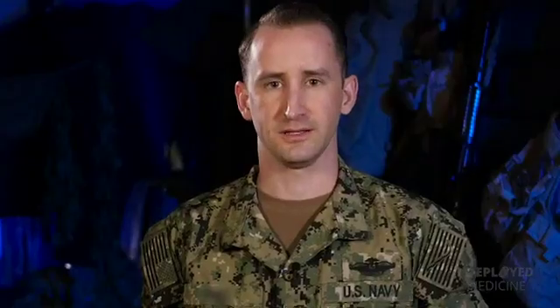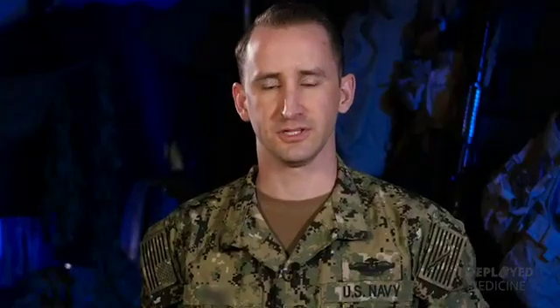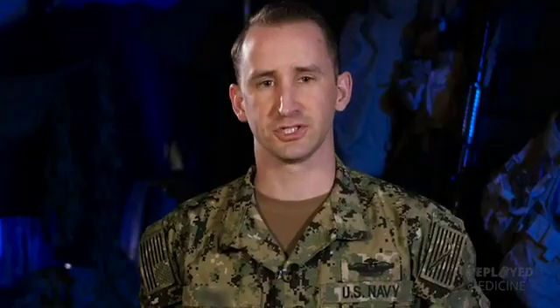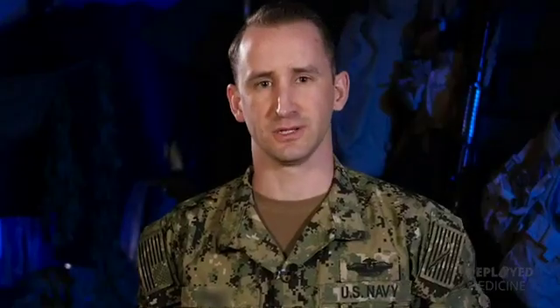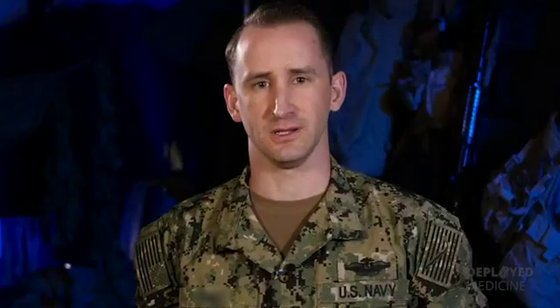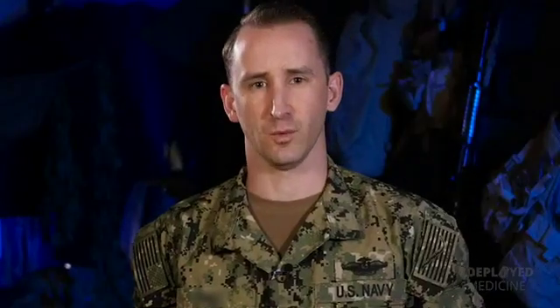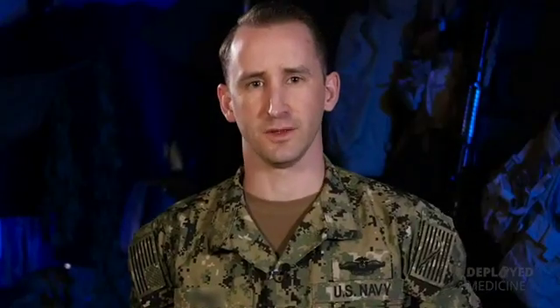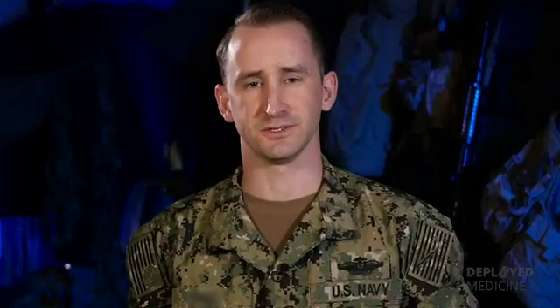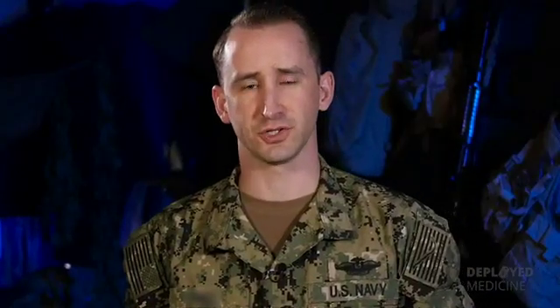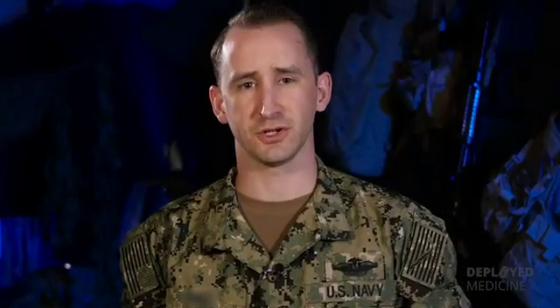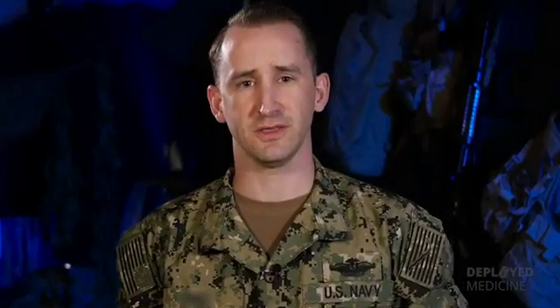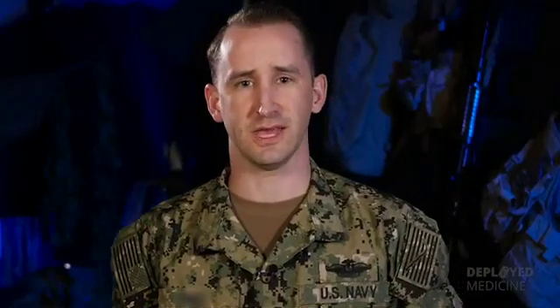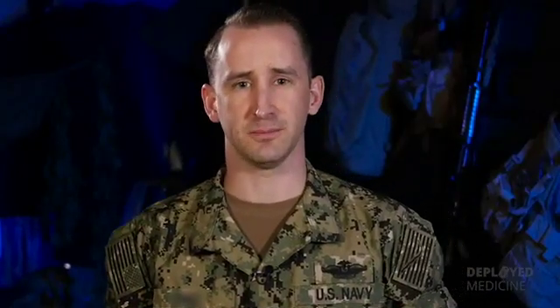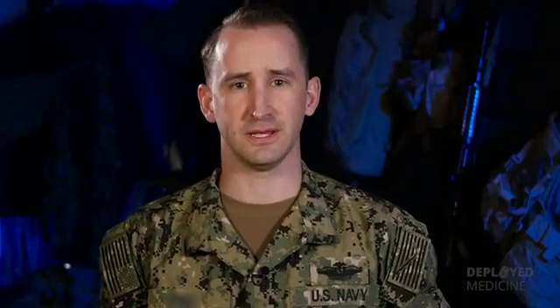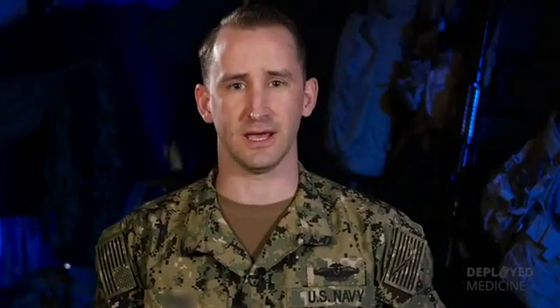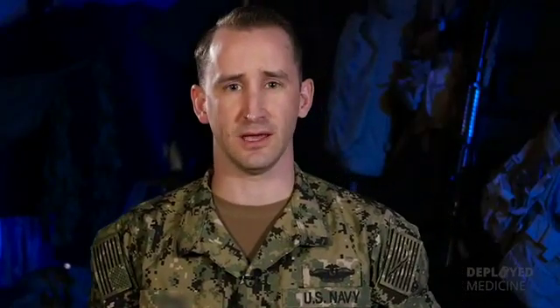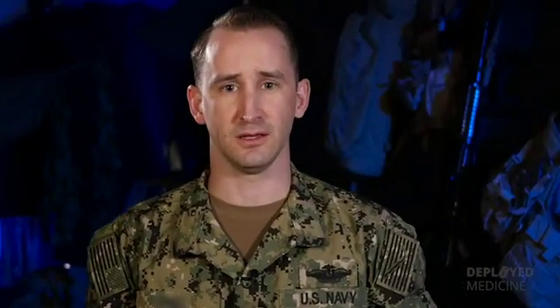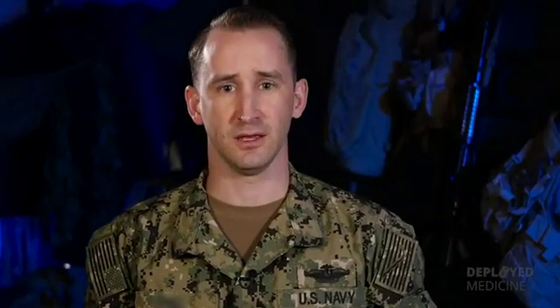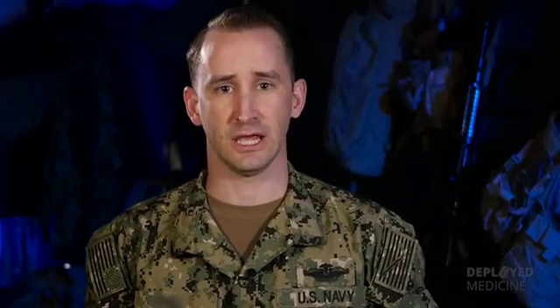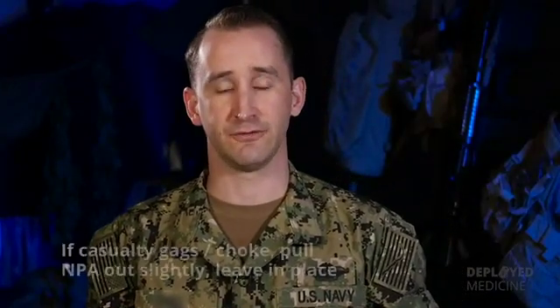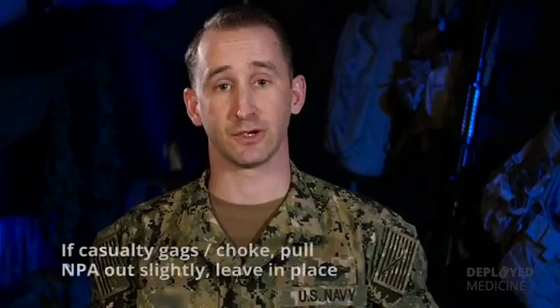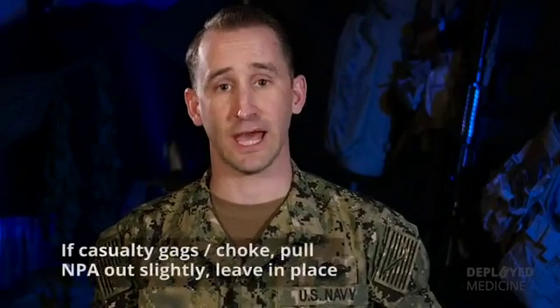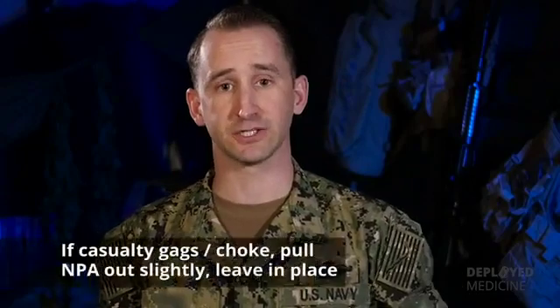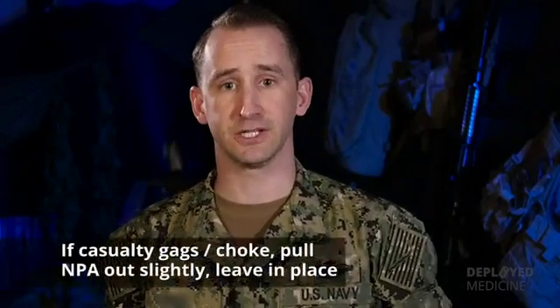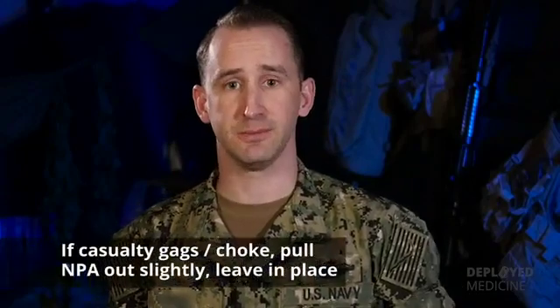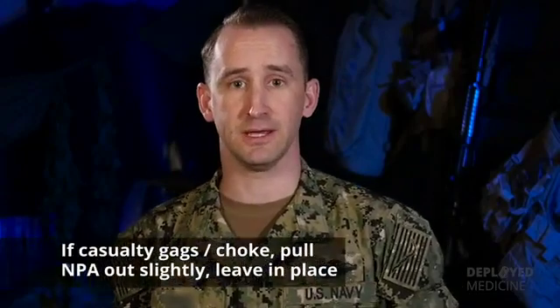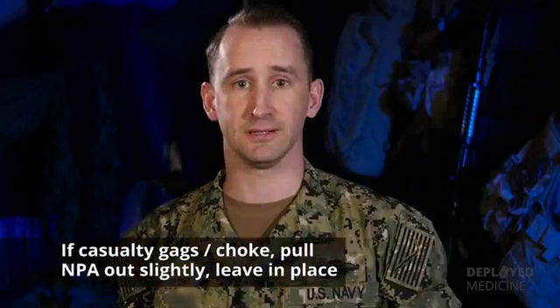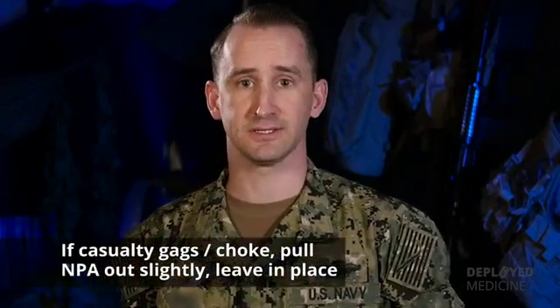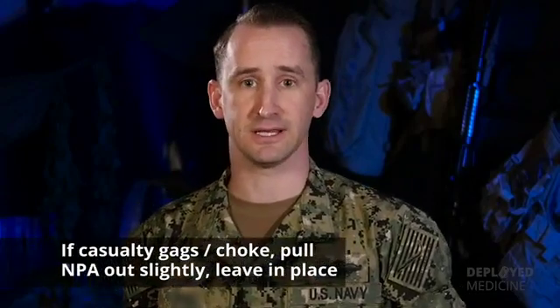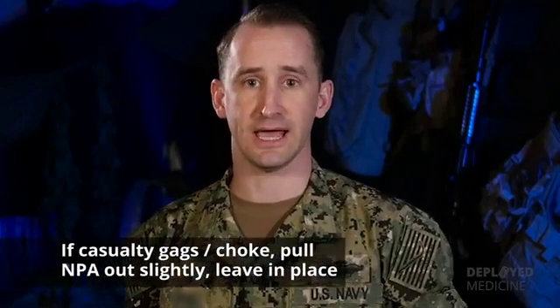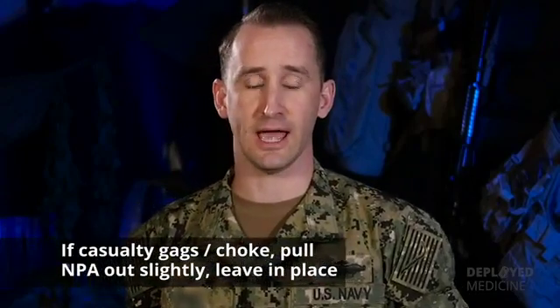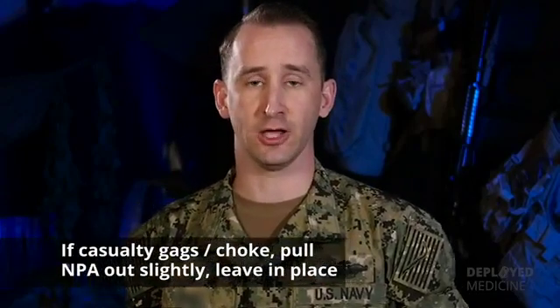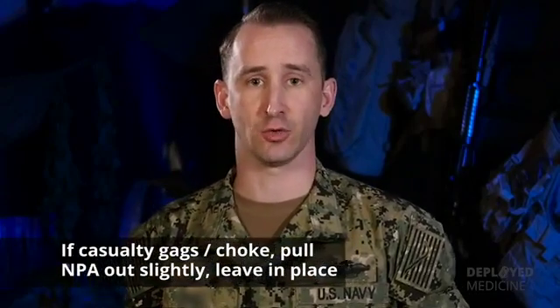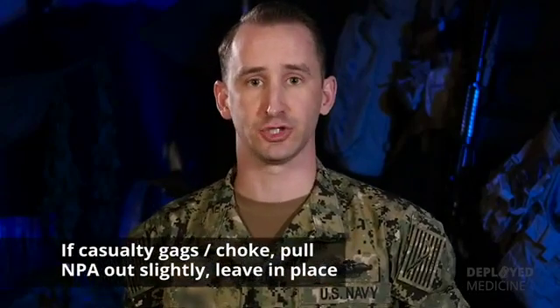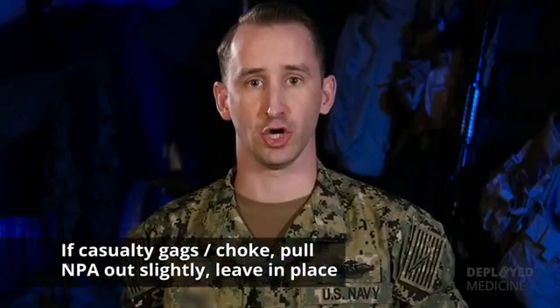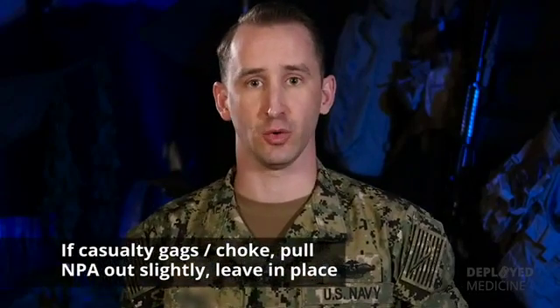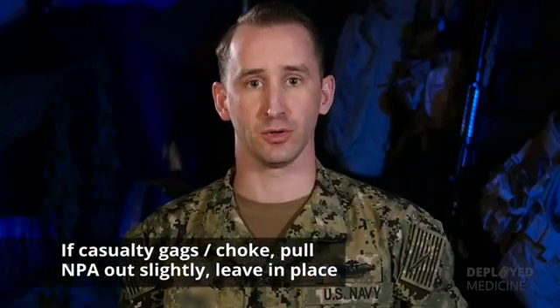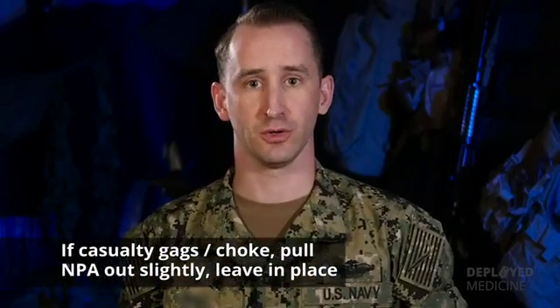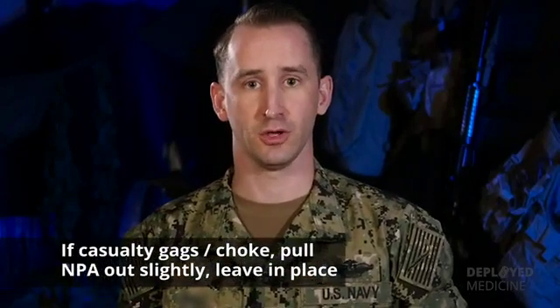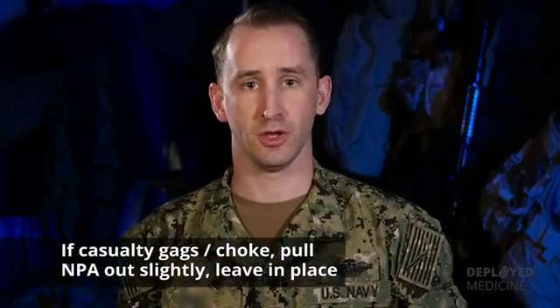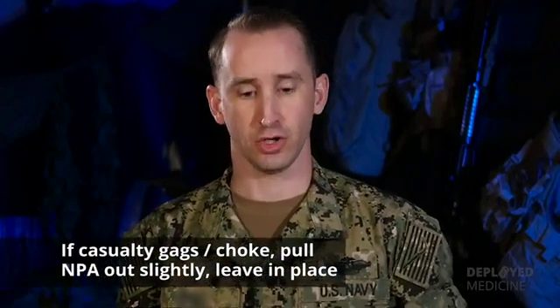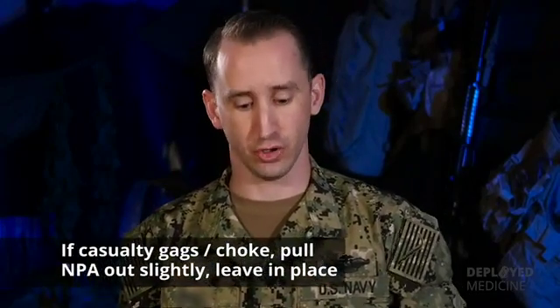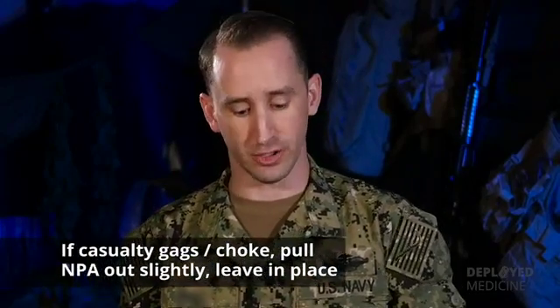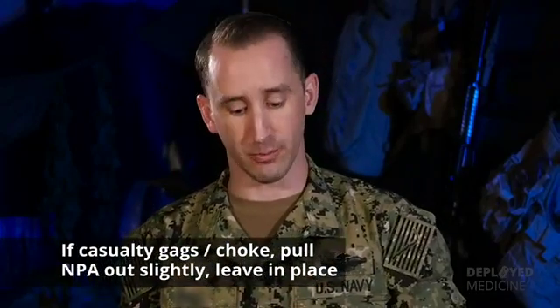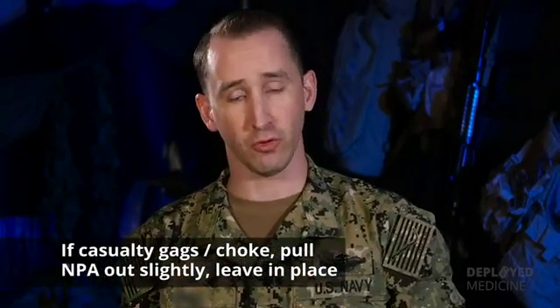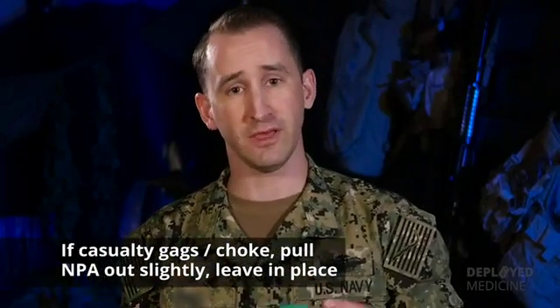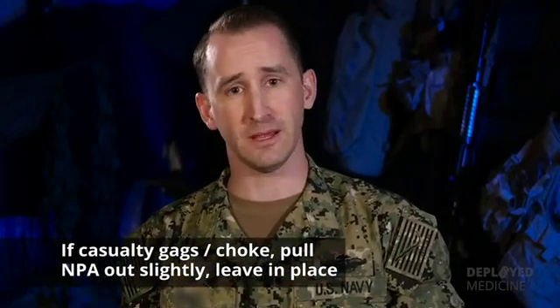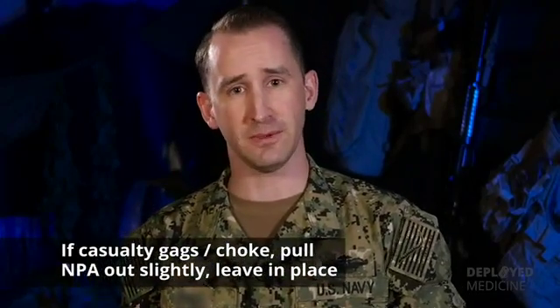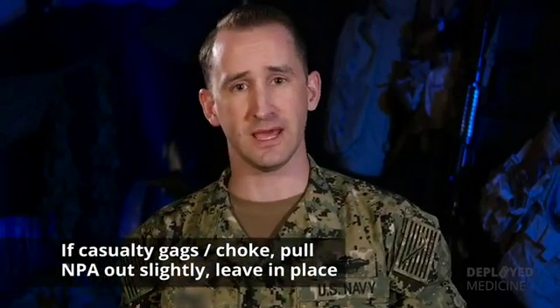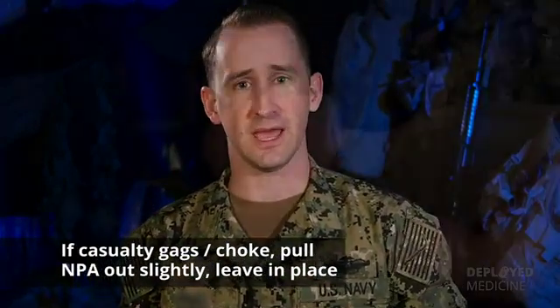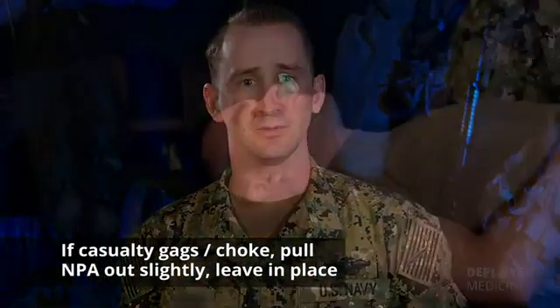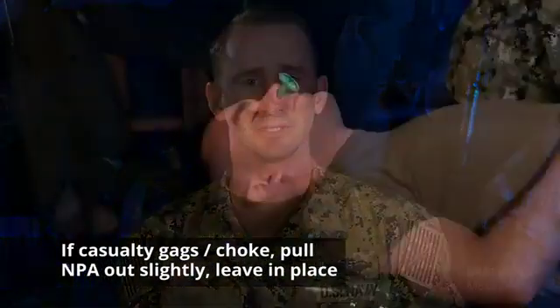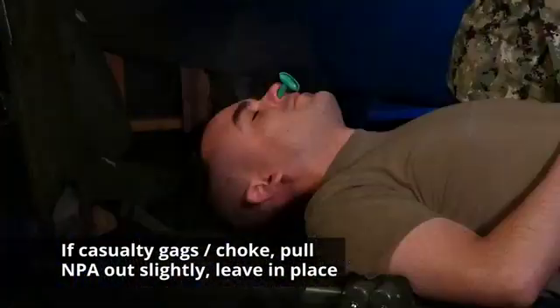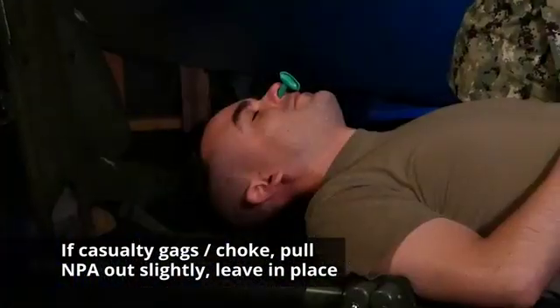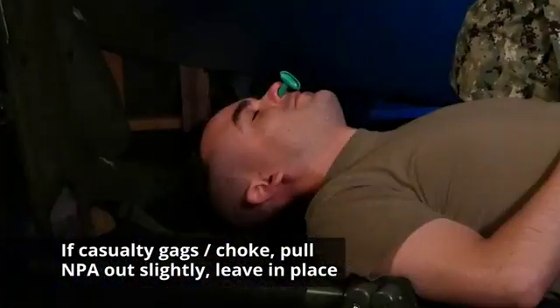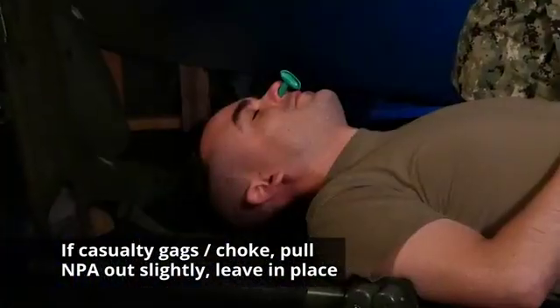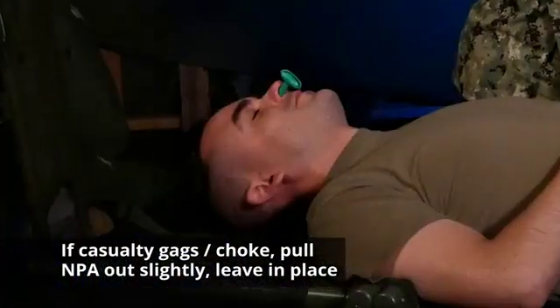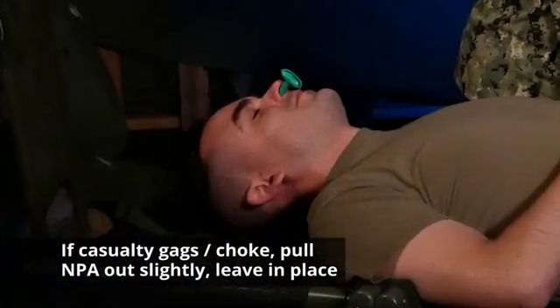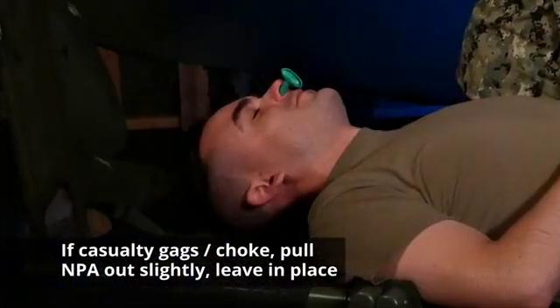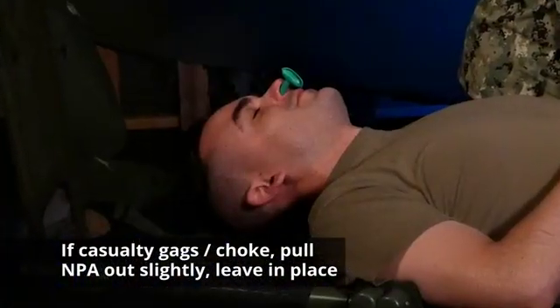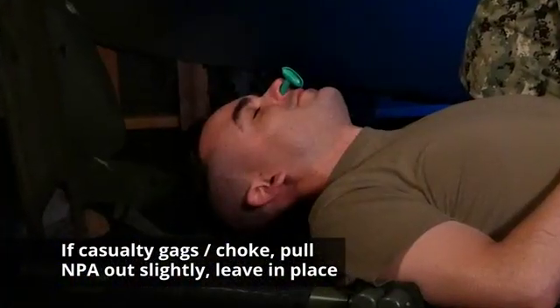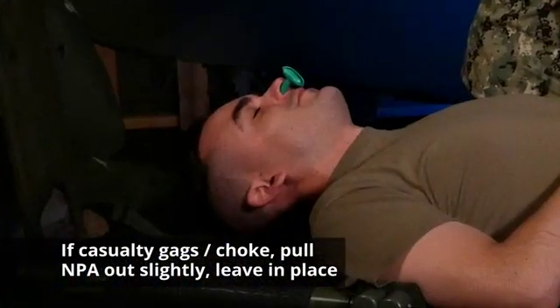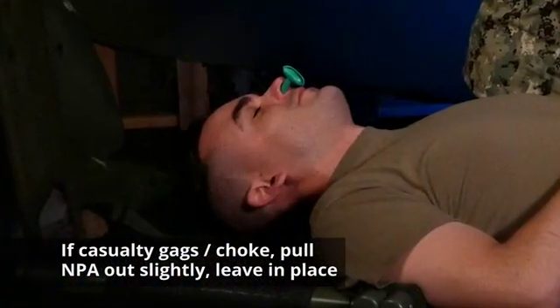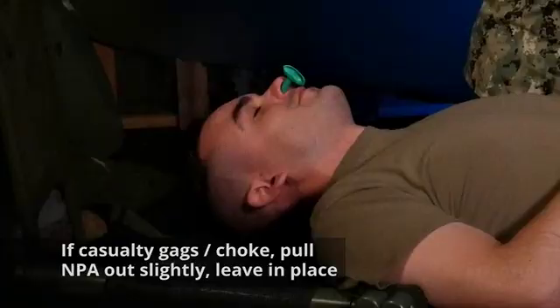Additionally, while inserting the NPA, if your casualty begins to gag or choke, you're going to pull the NPA out slightly and leave it in place.